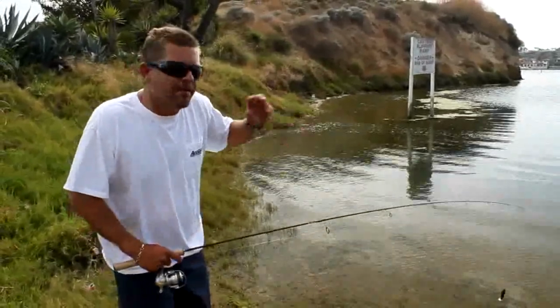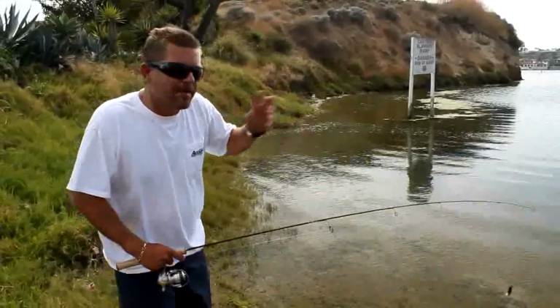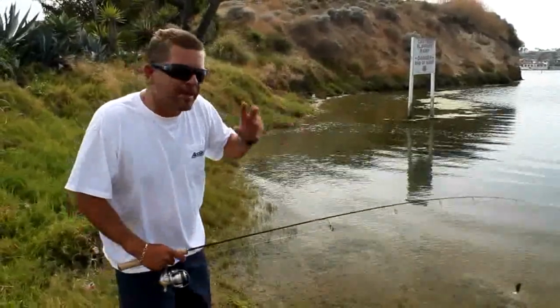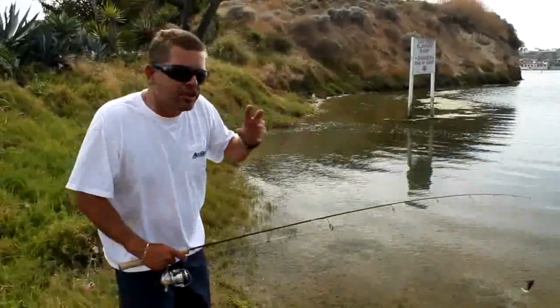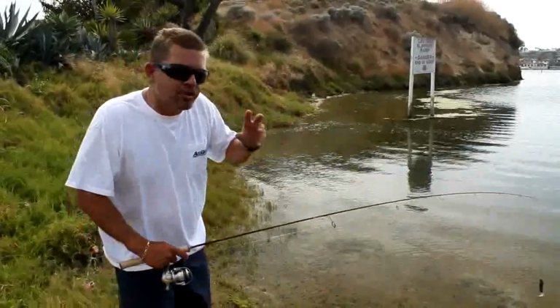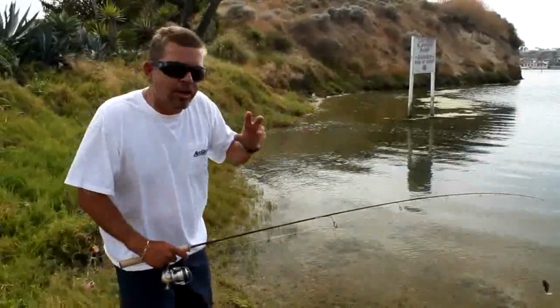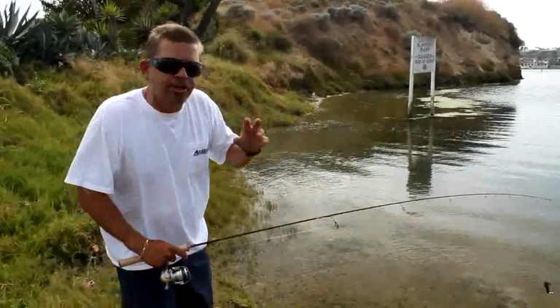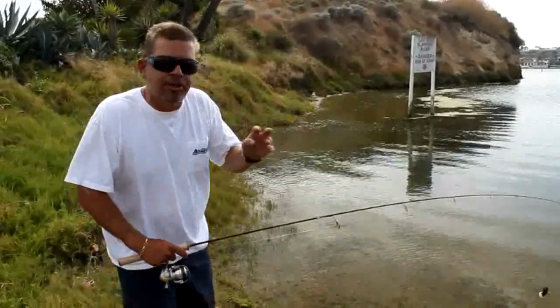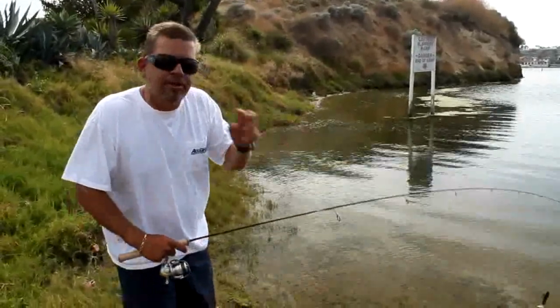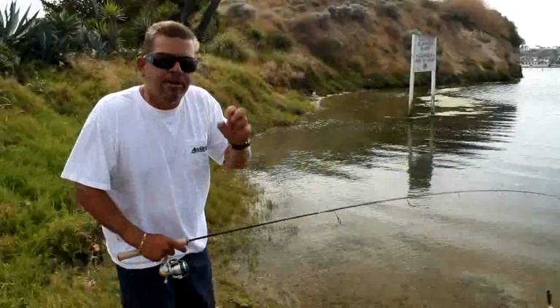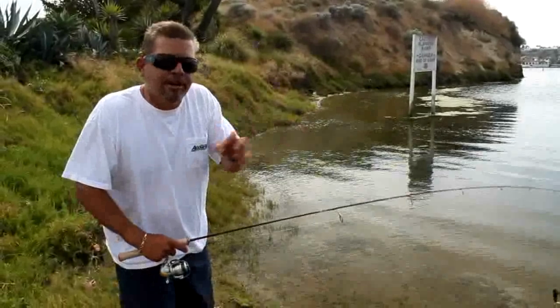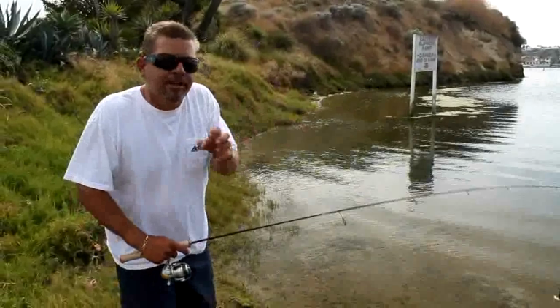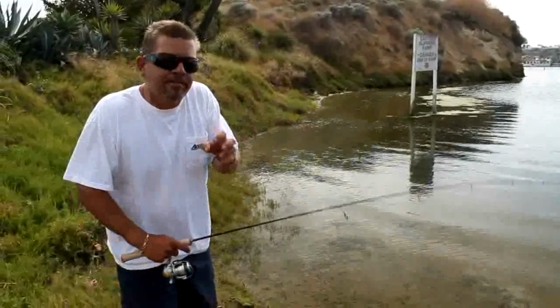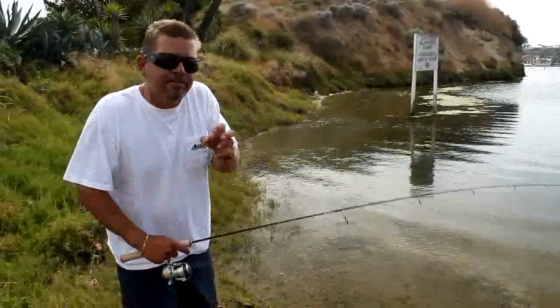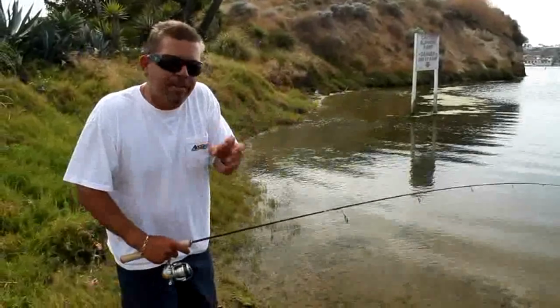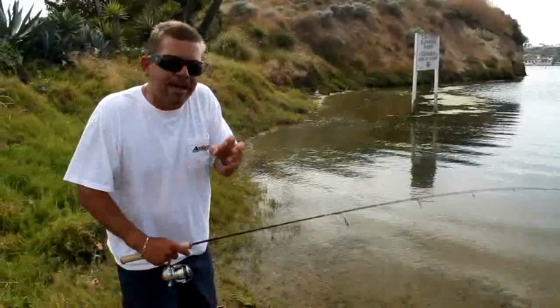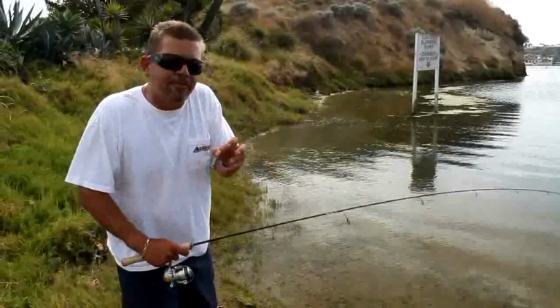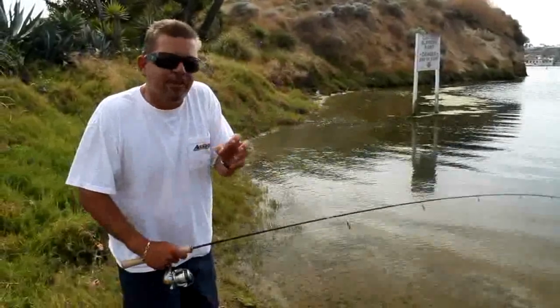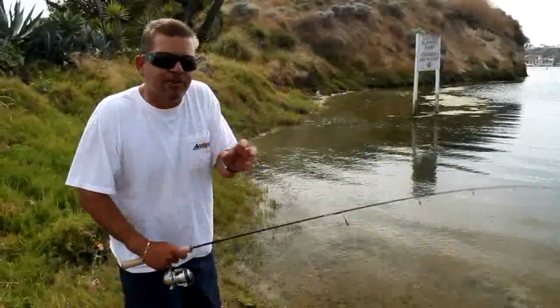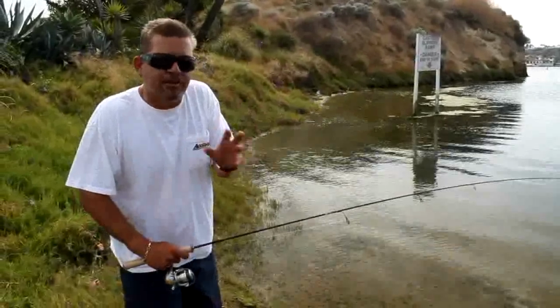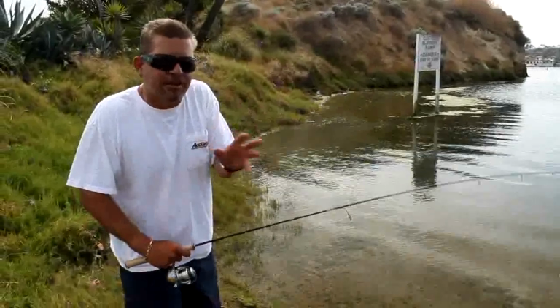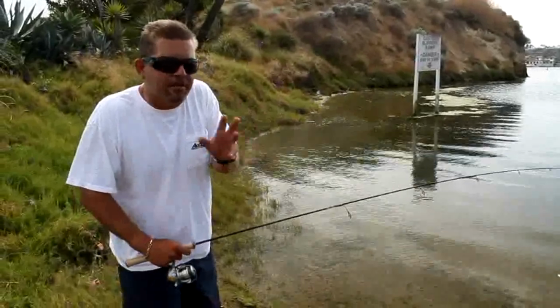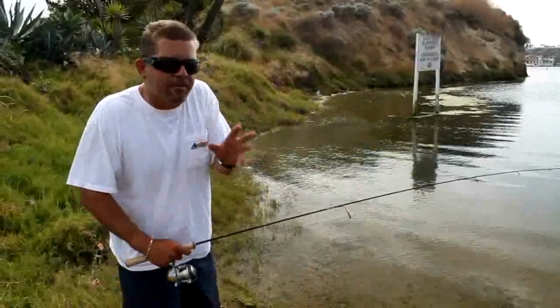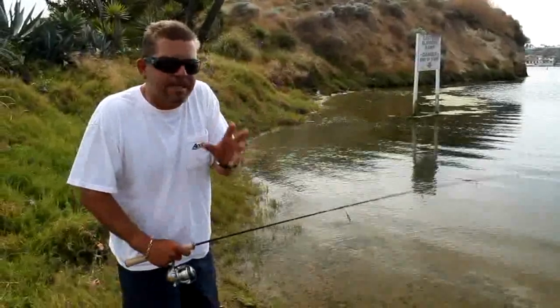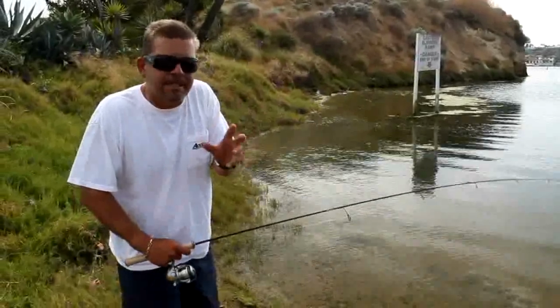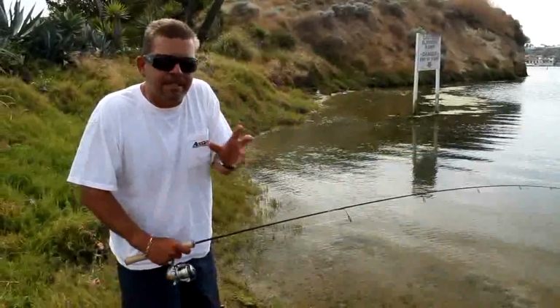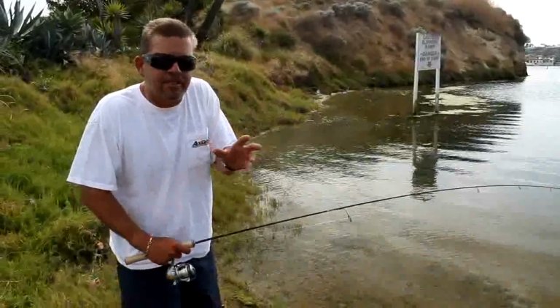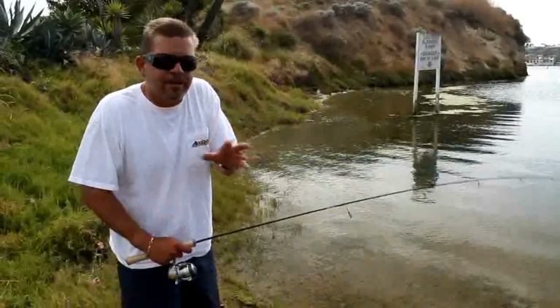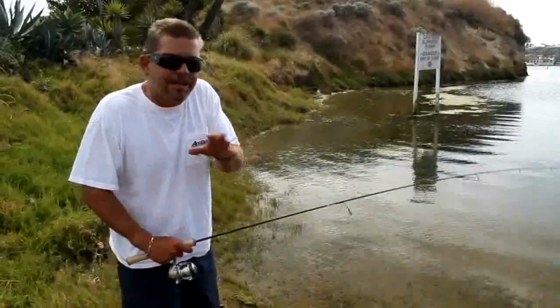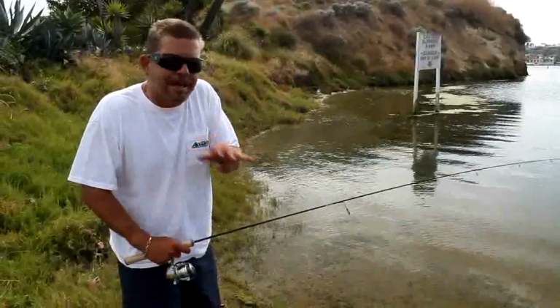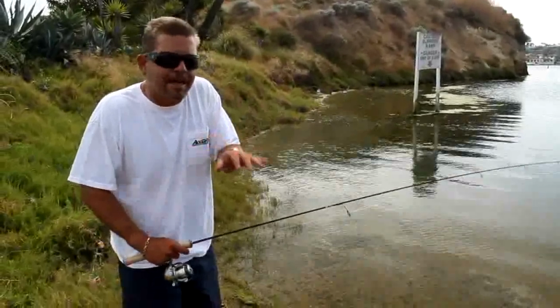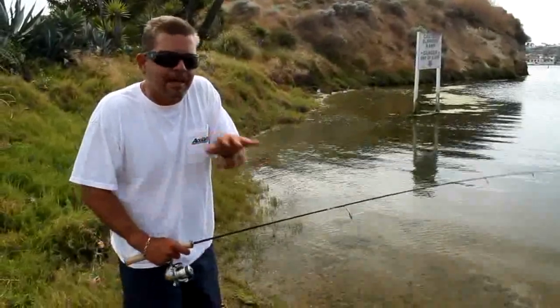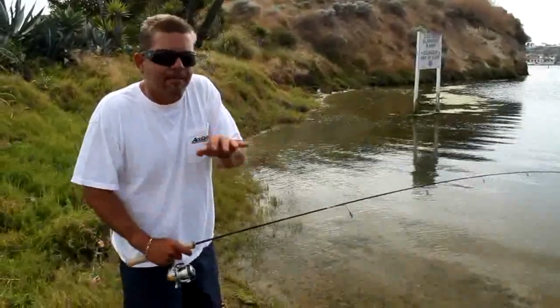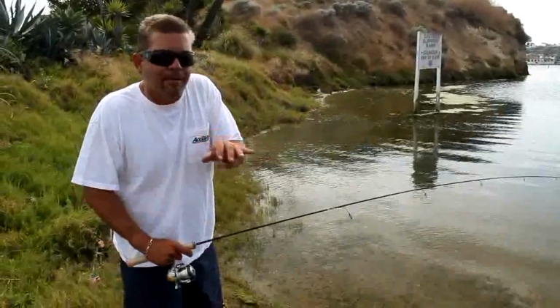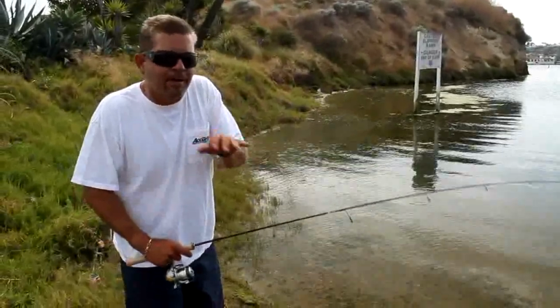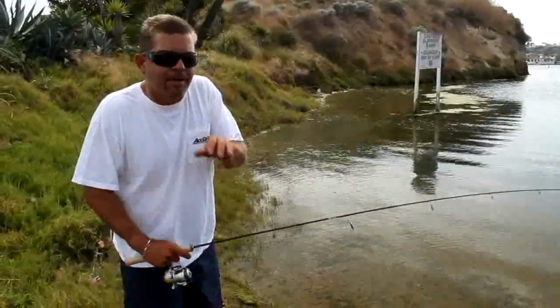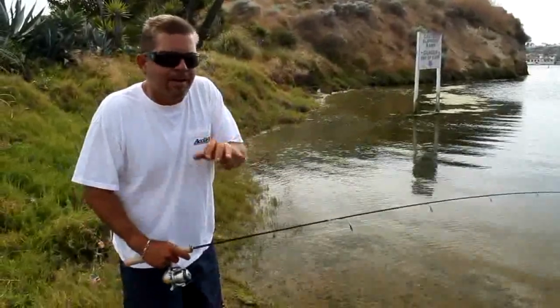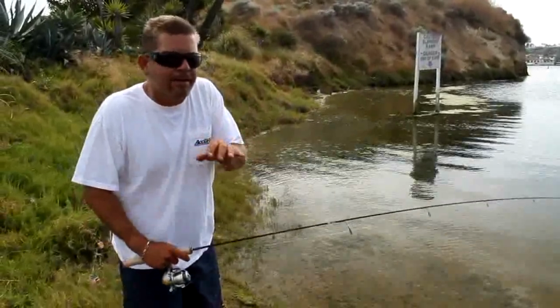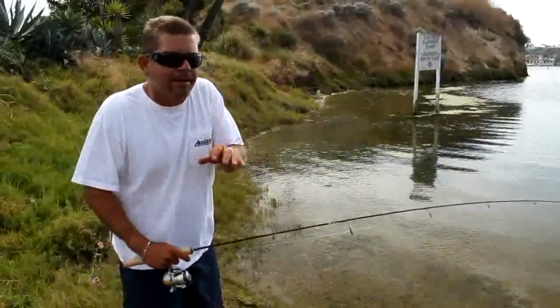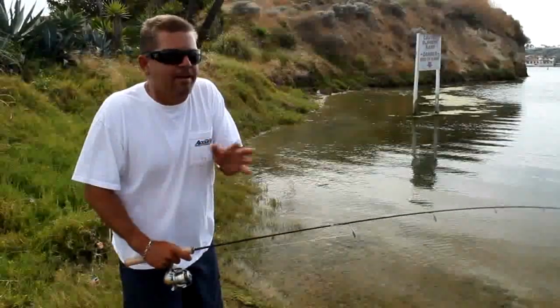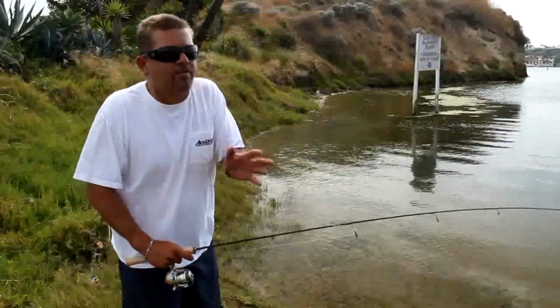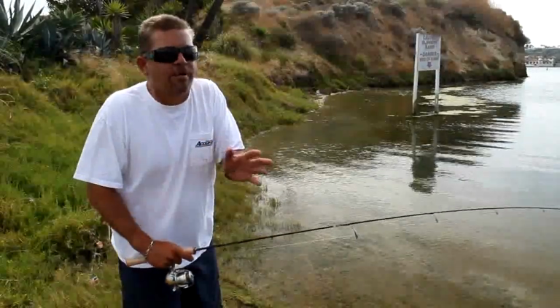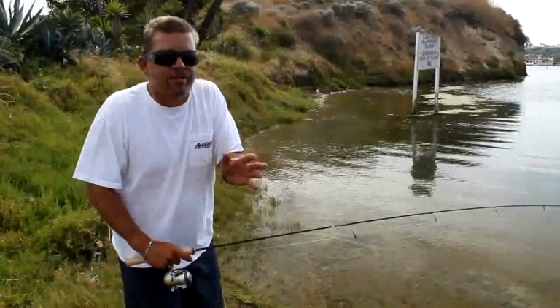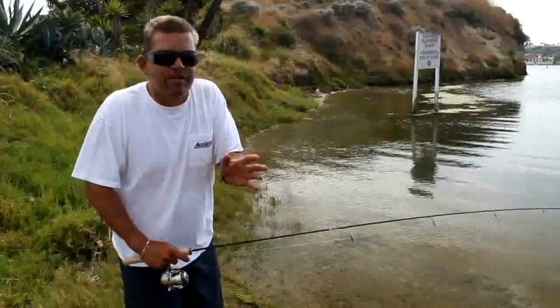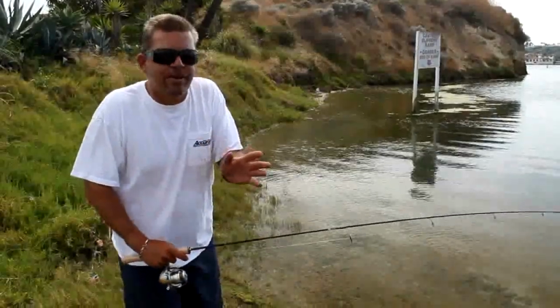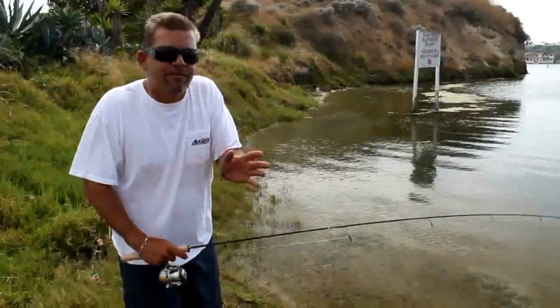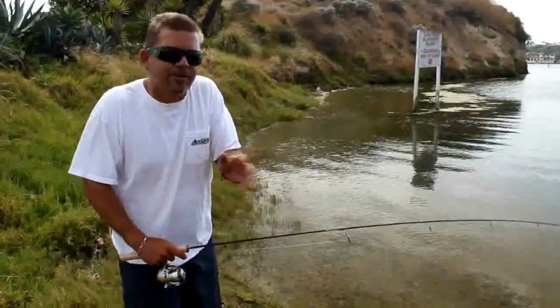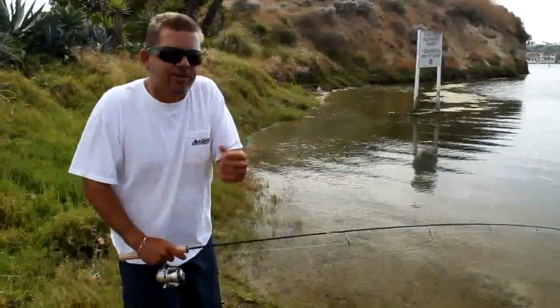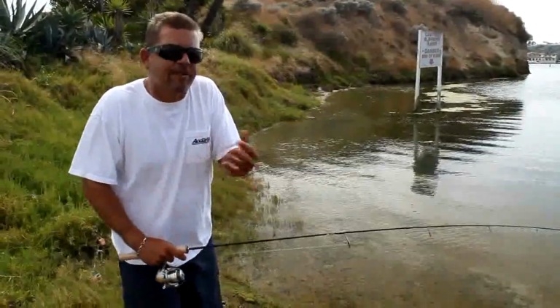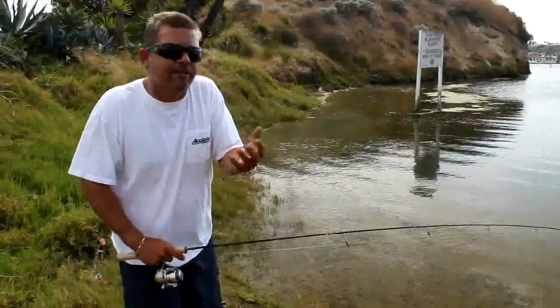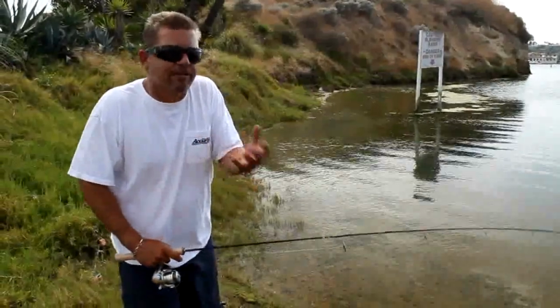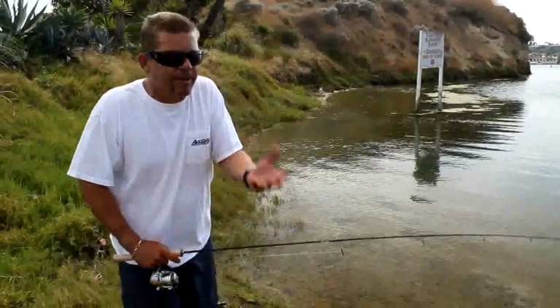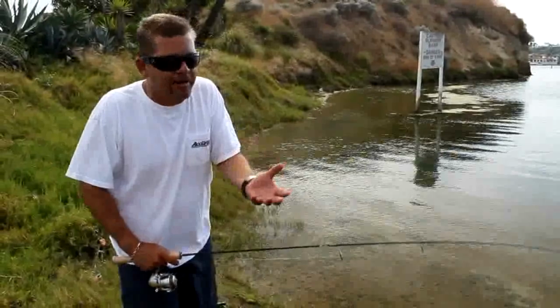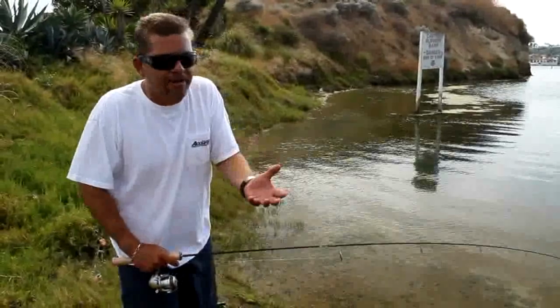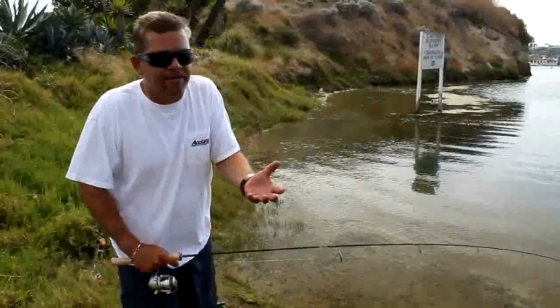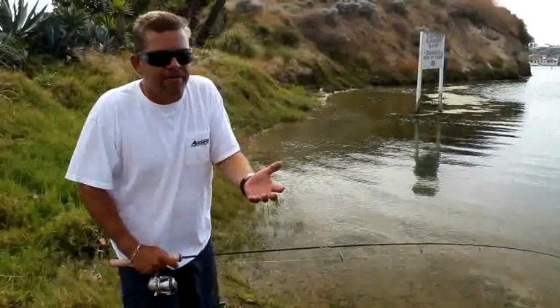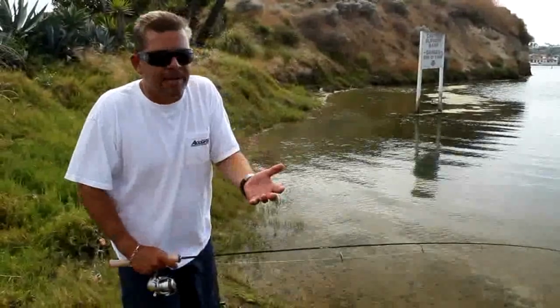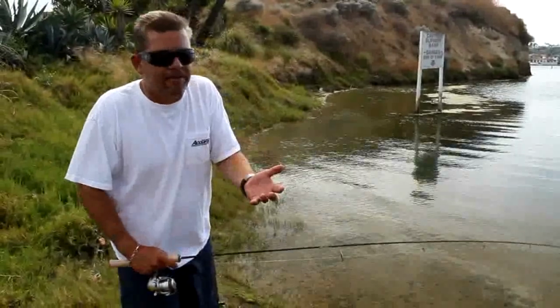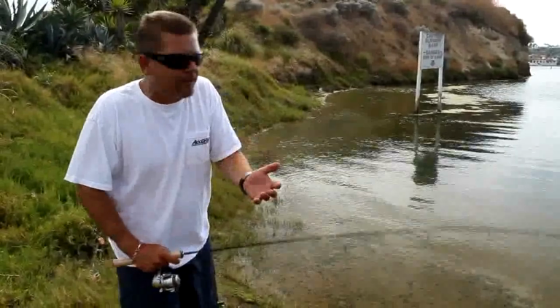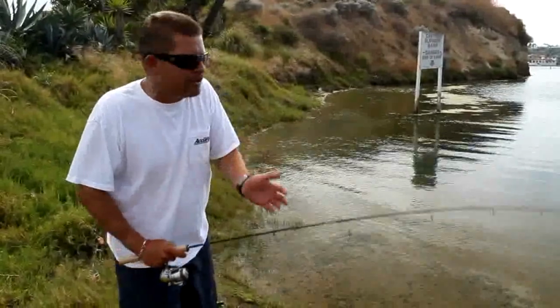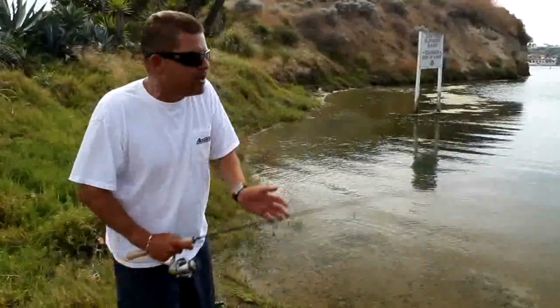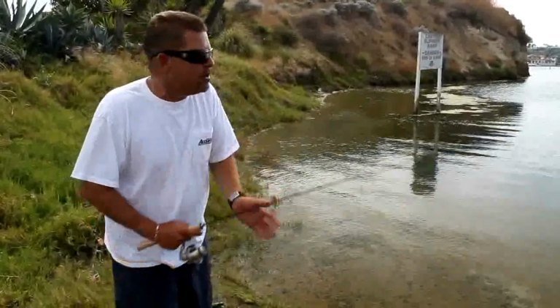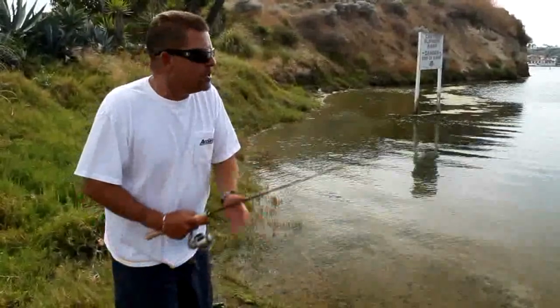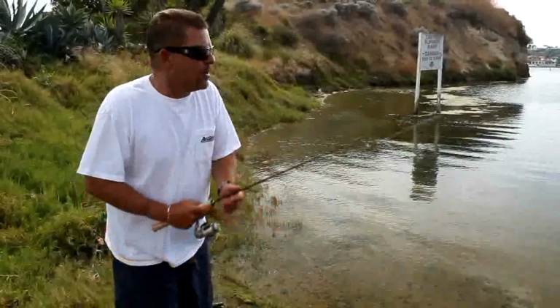When I mean structure, it gives bait fish a reason to sort of gang up around that area, and what are the bigger fish after? They're after the bait fish.